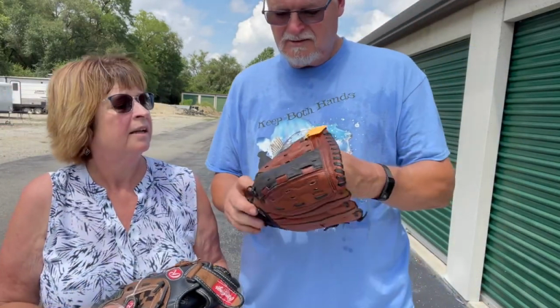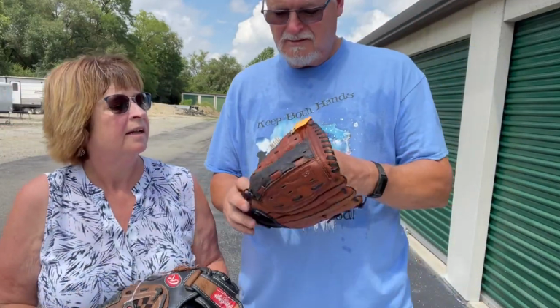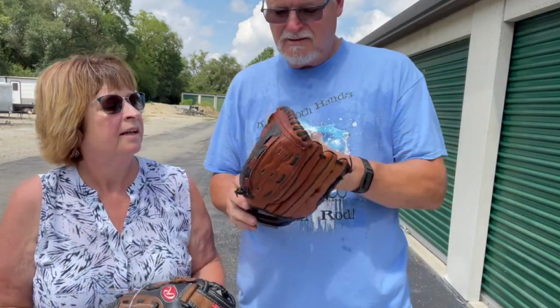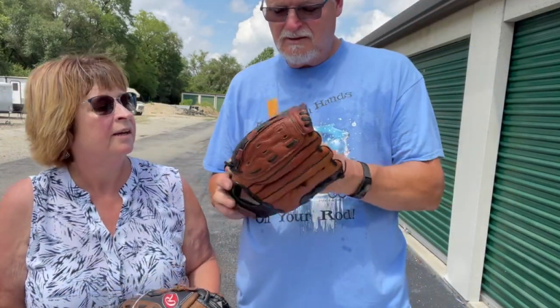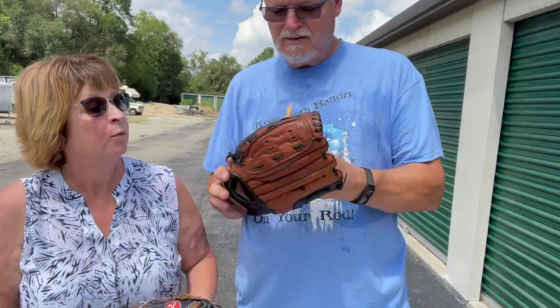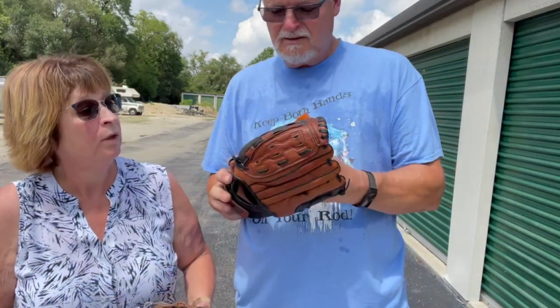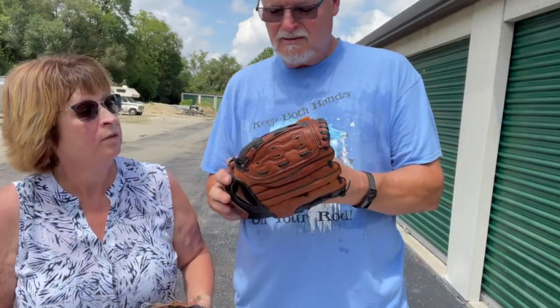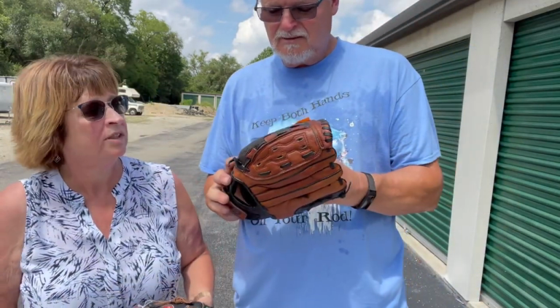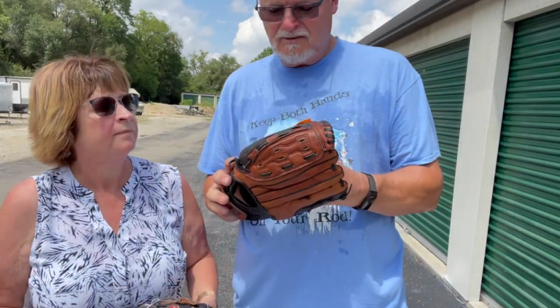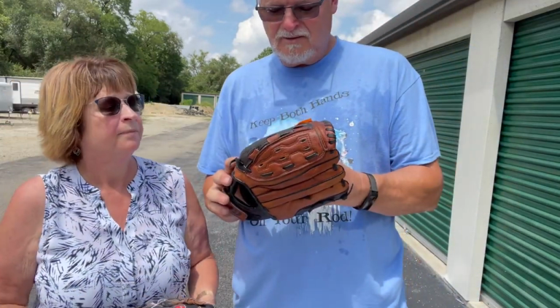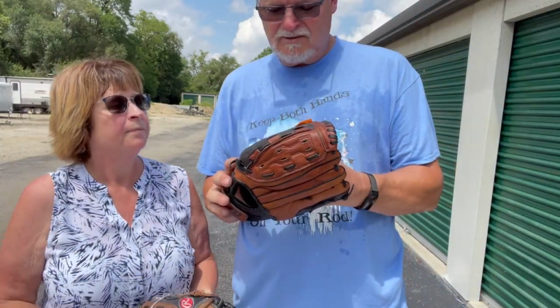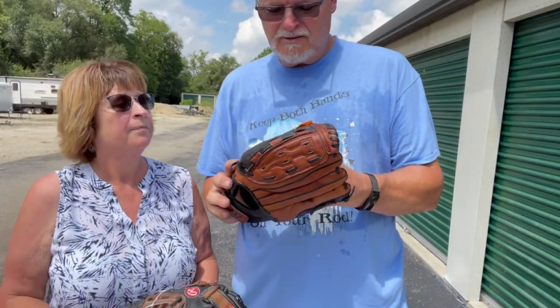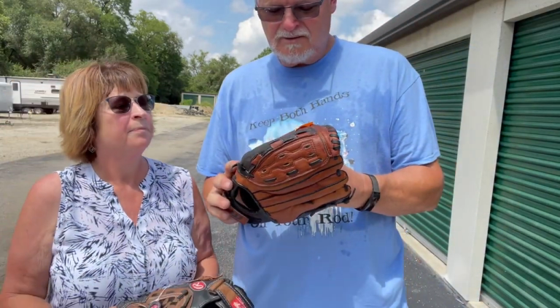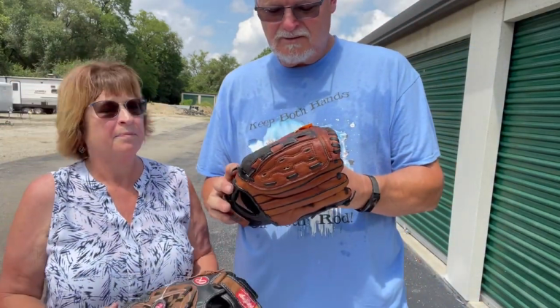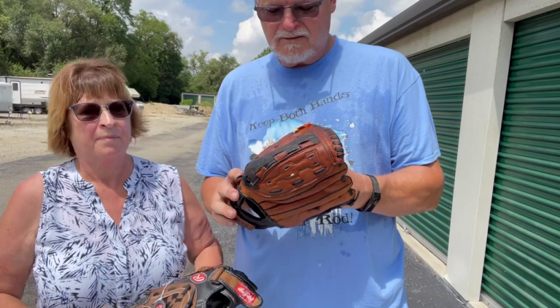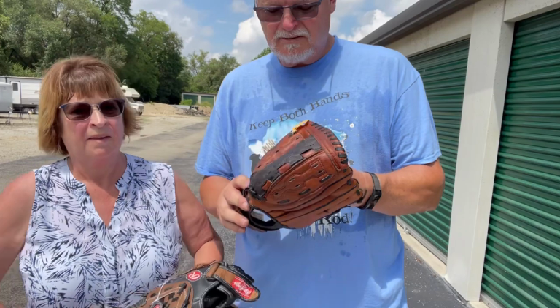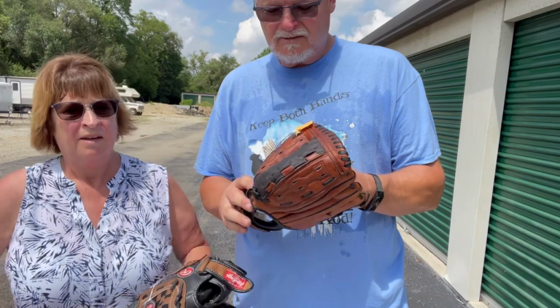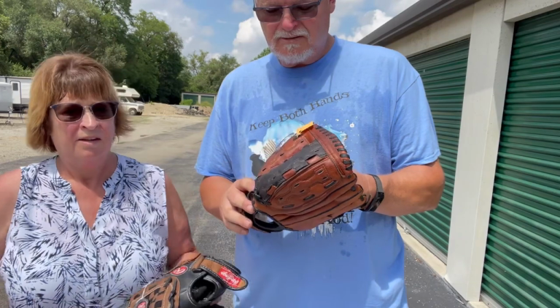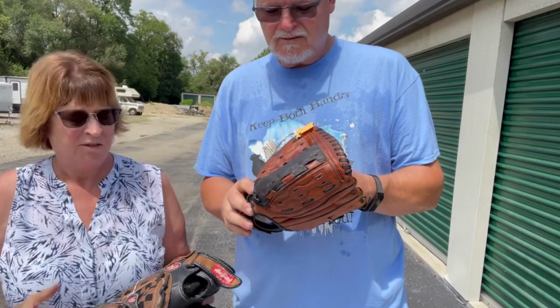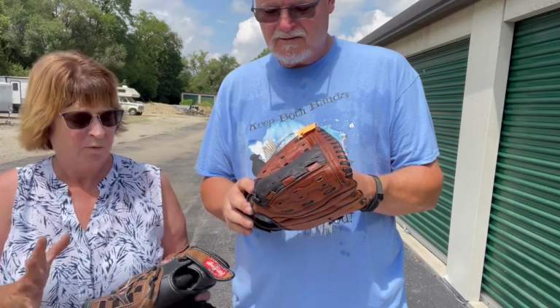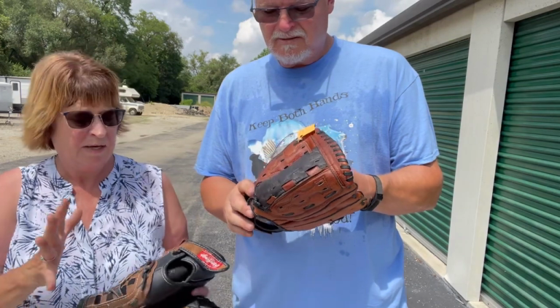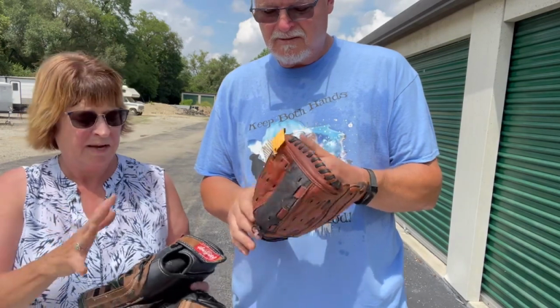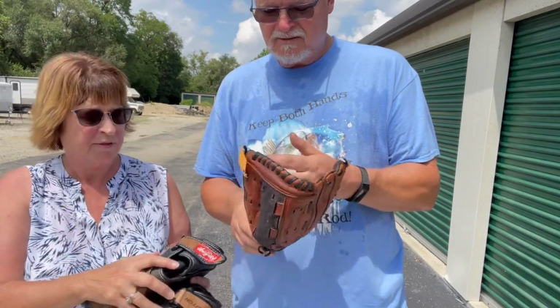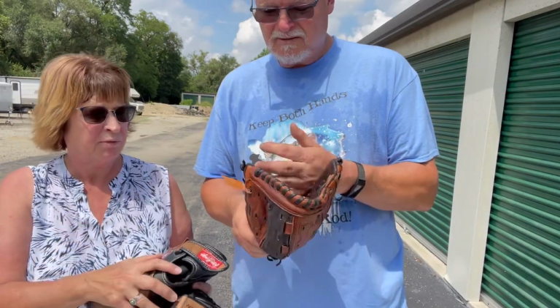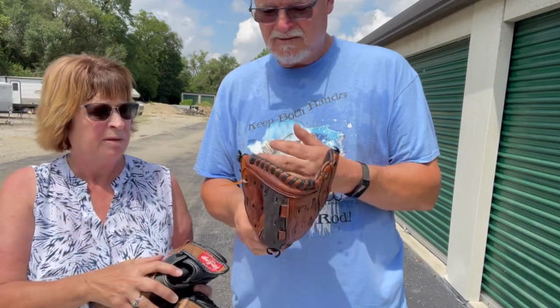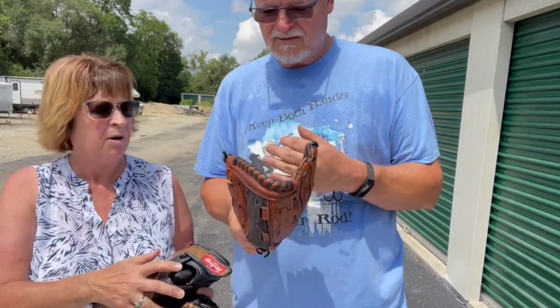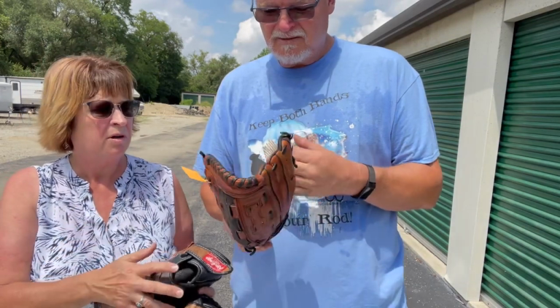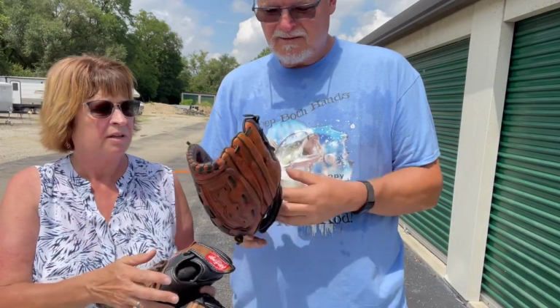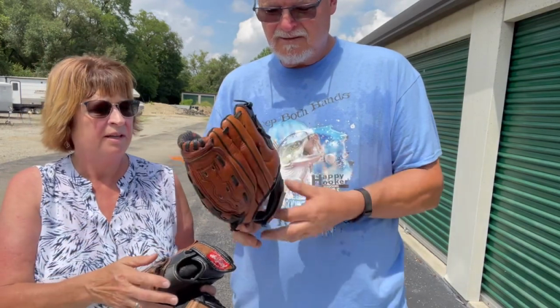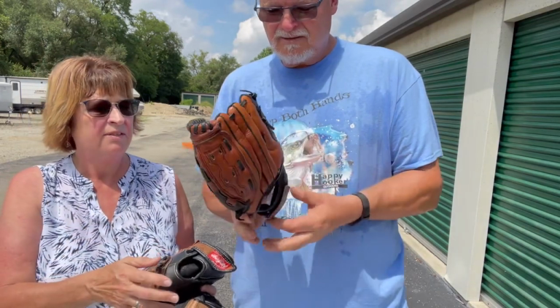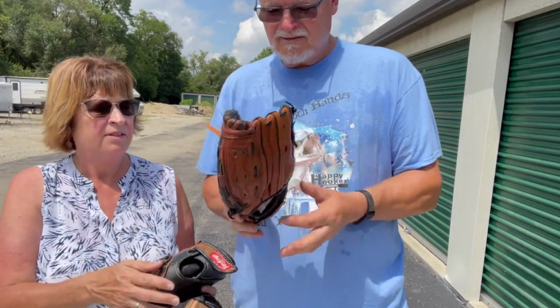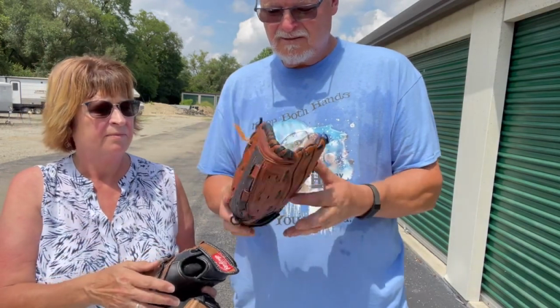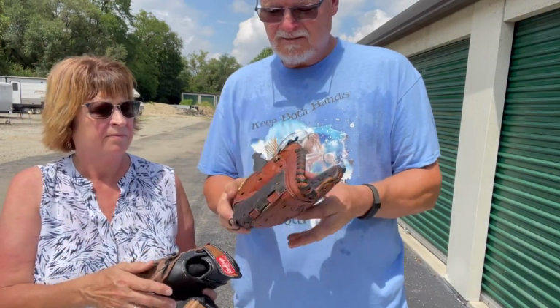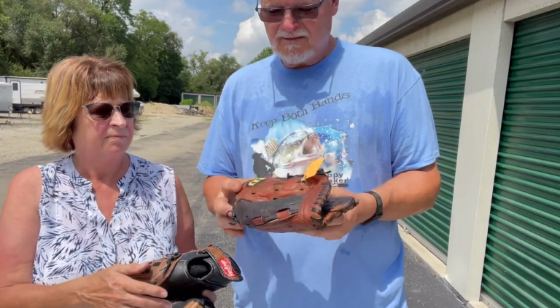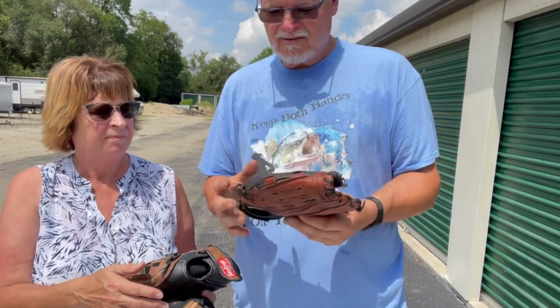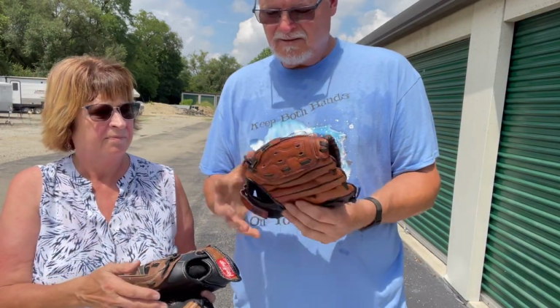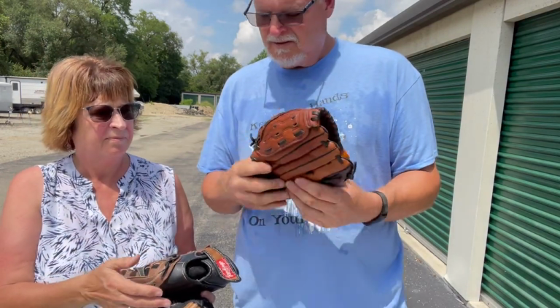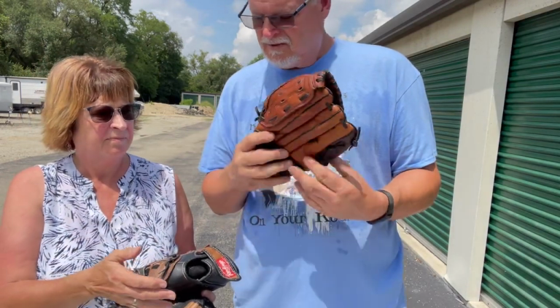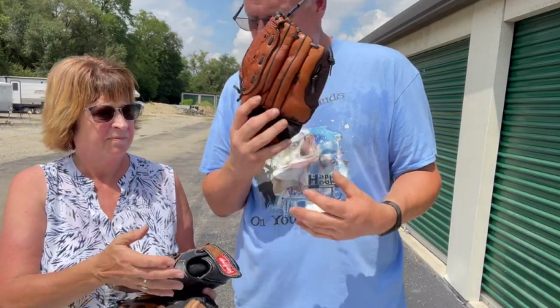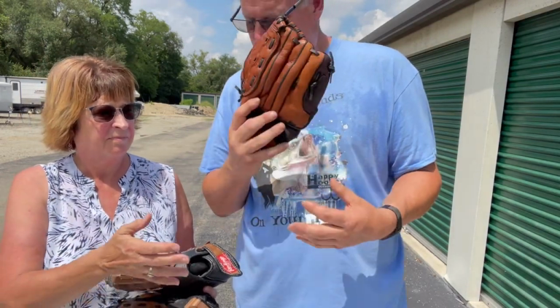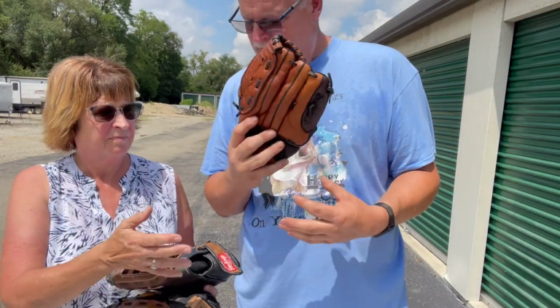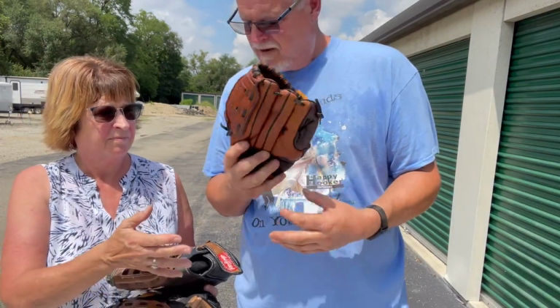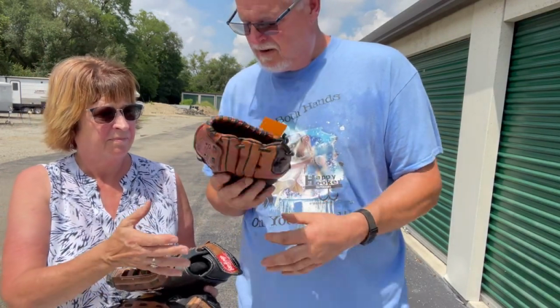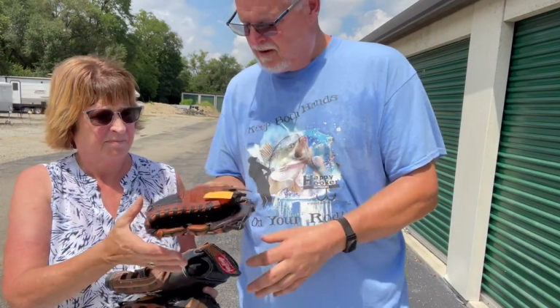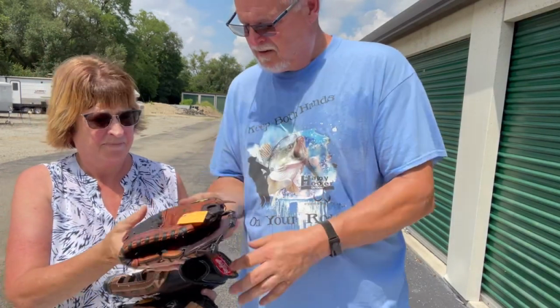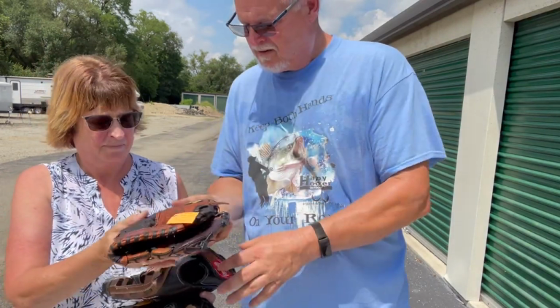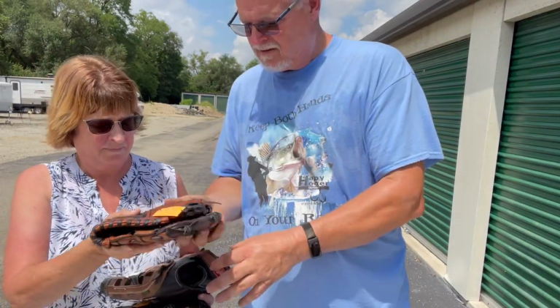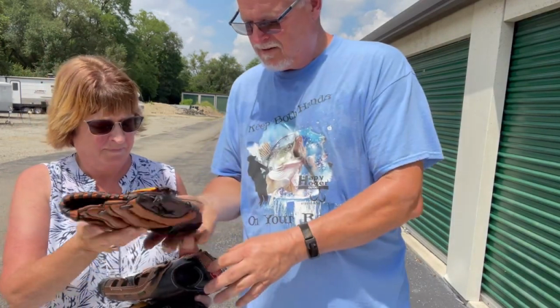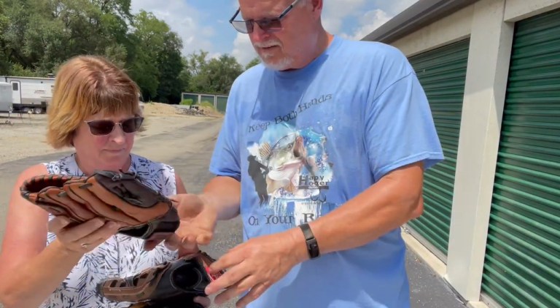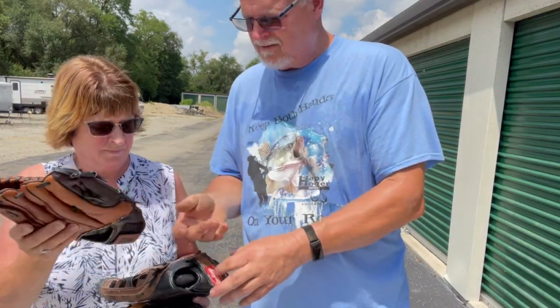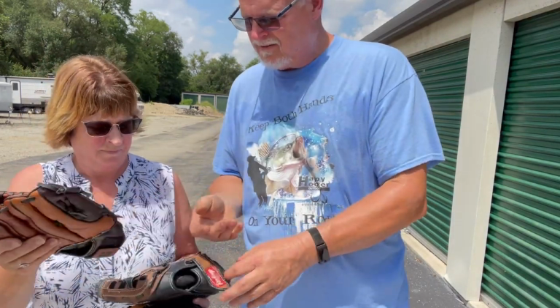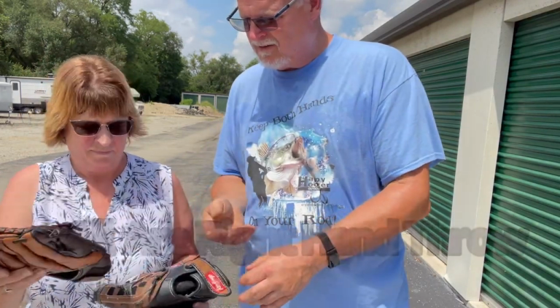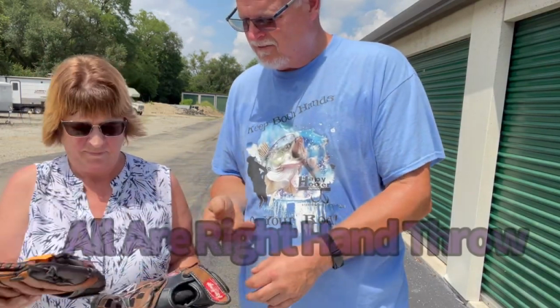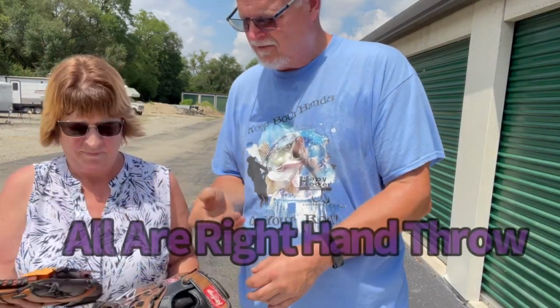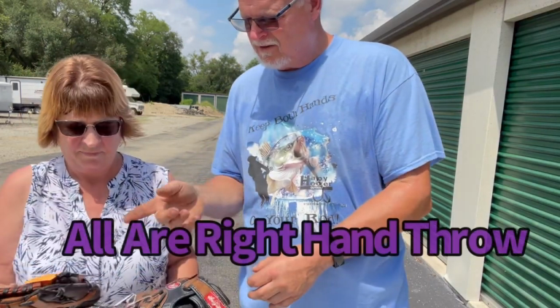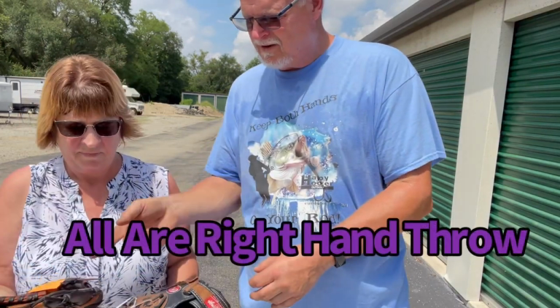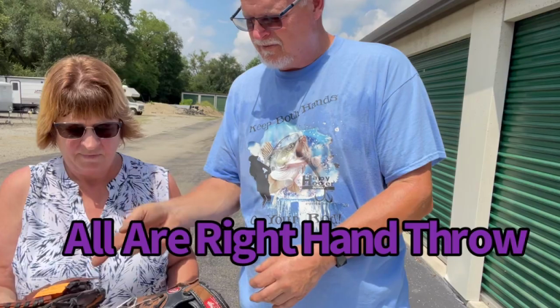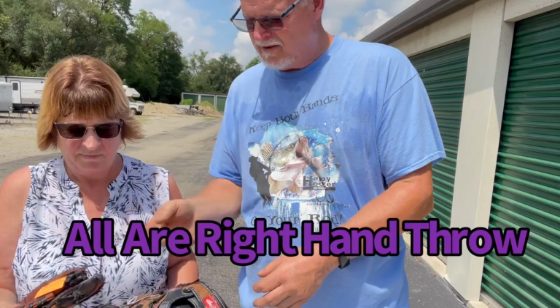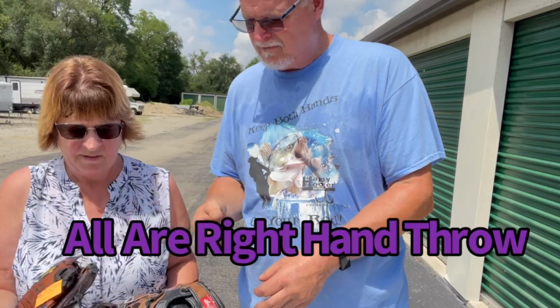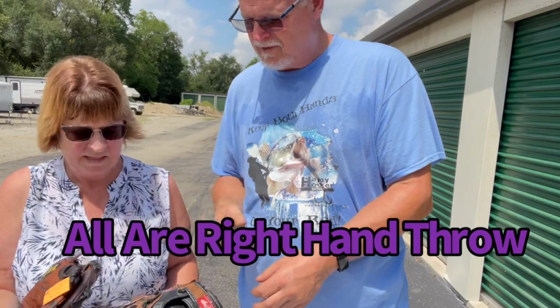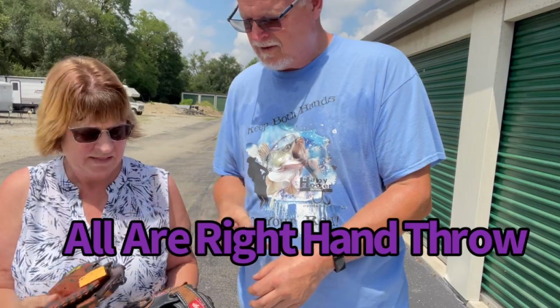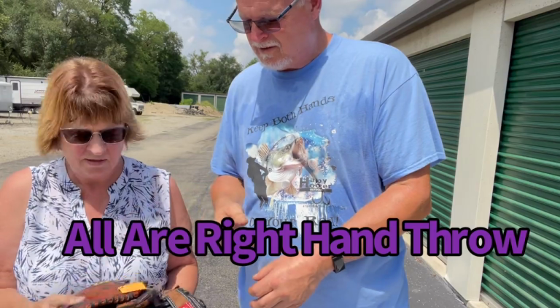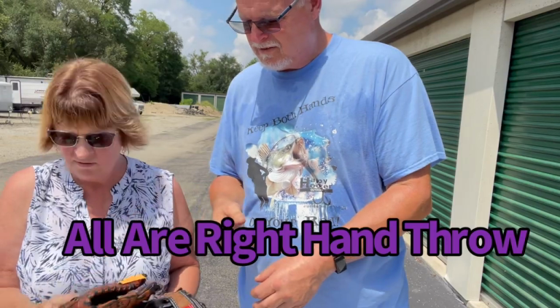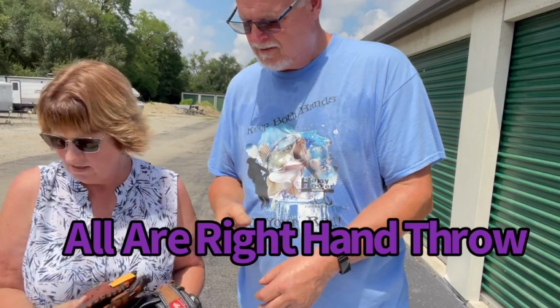And a Wilson — so we have three or four ball gloves. This one's for right-handed players or for left-handed players — all good.